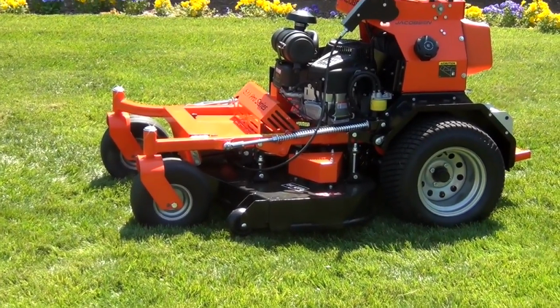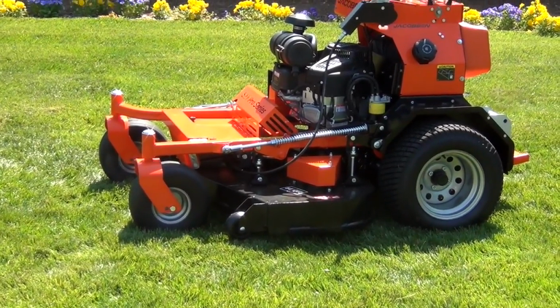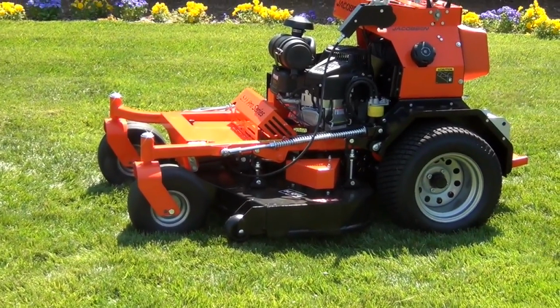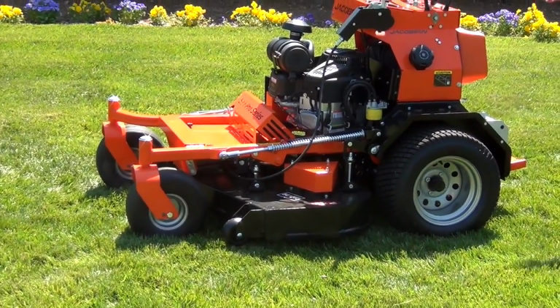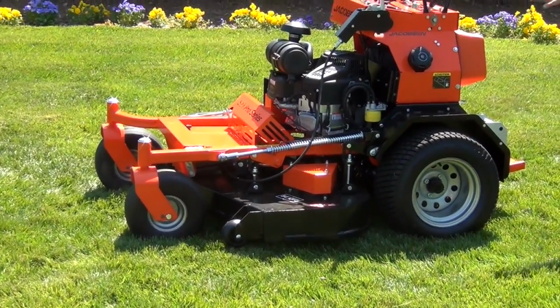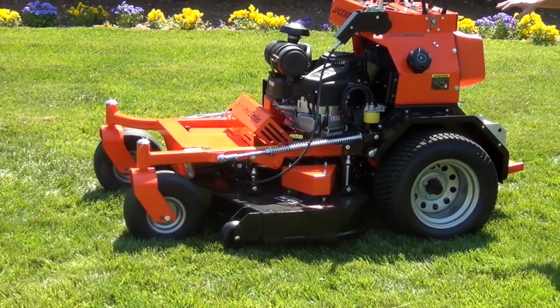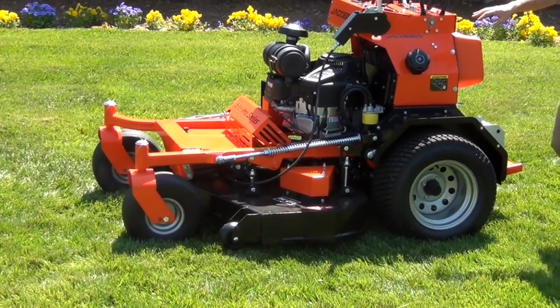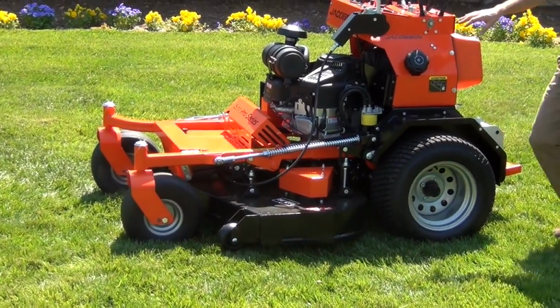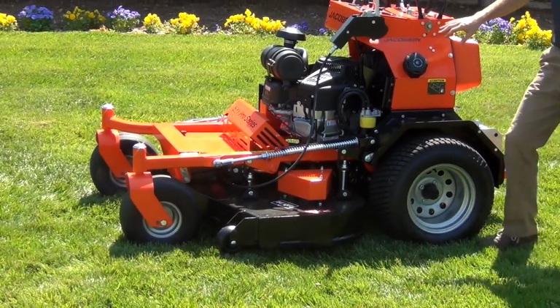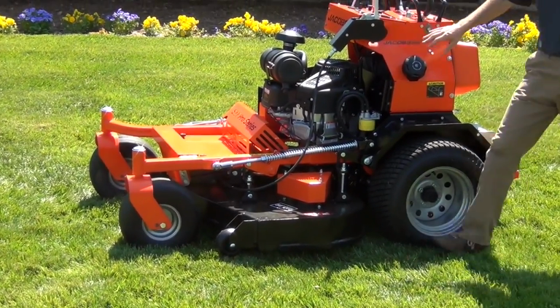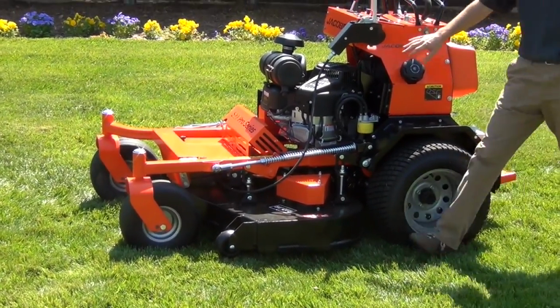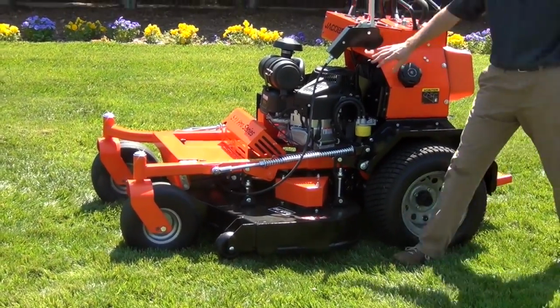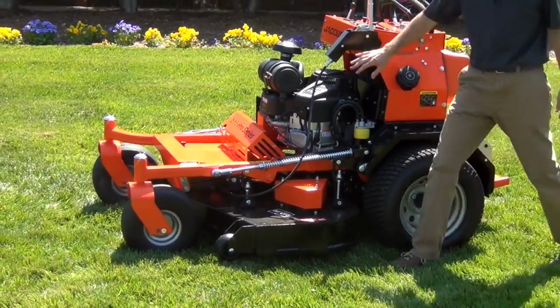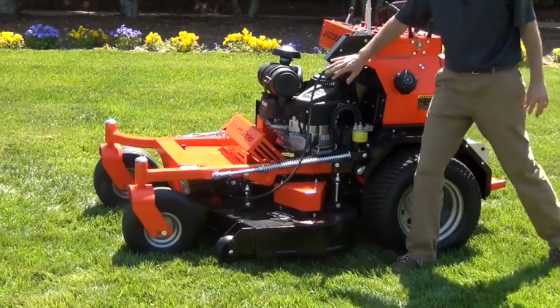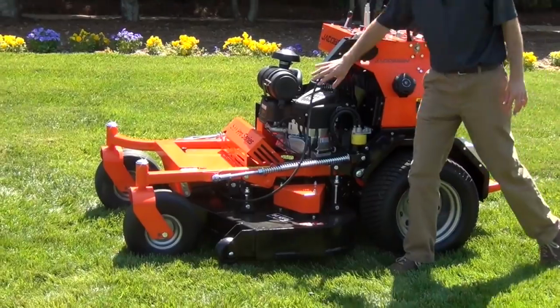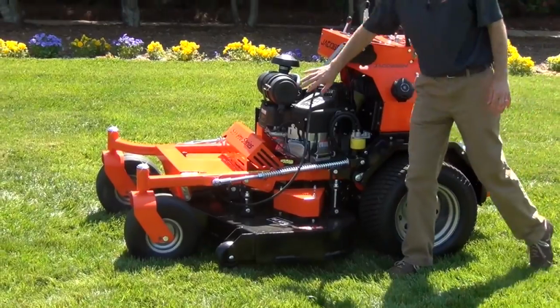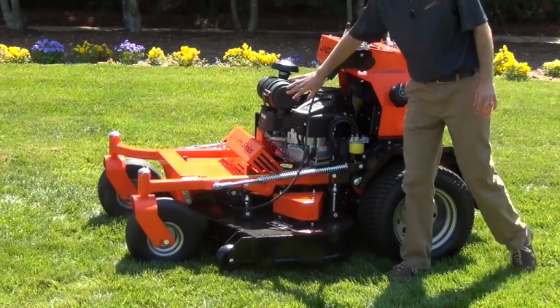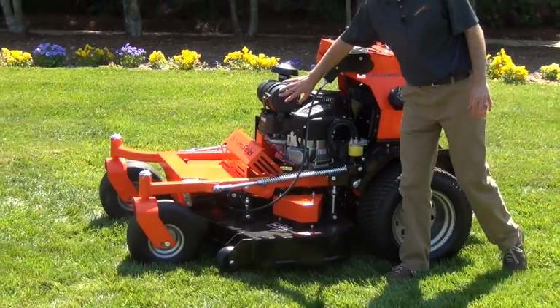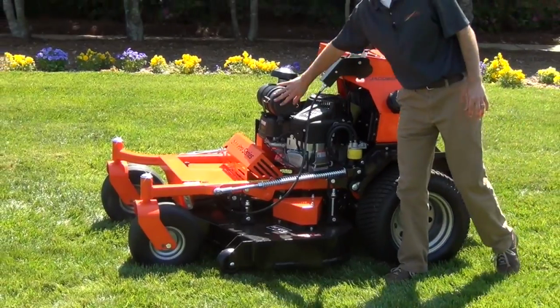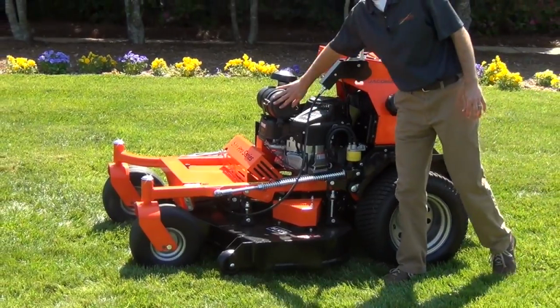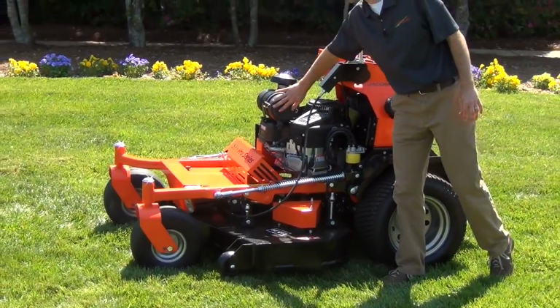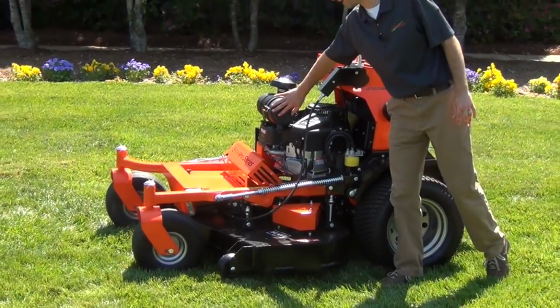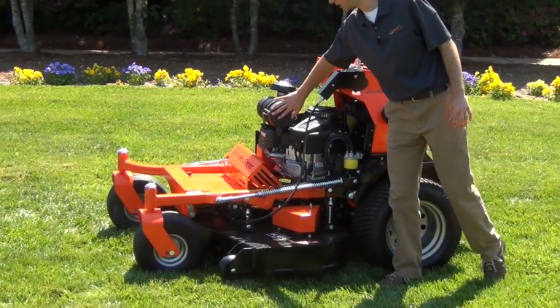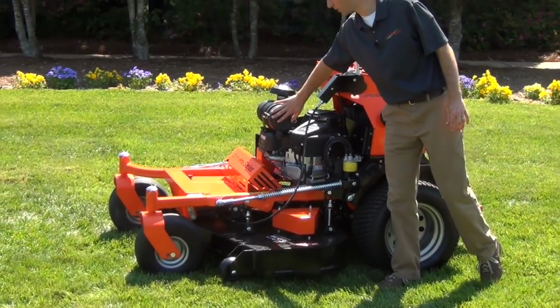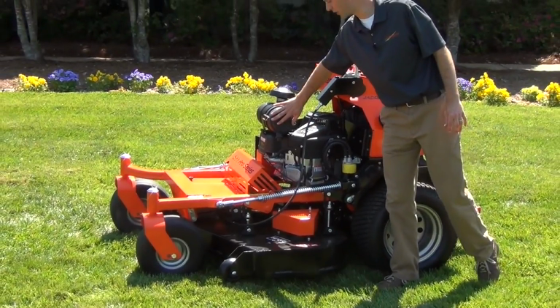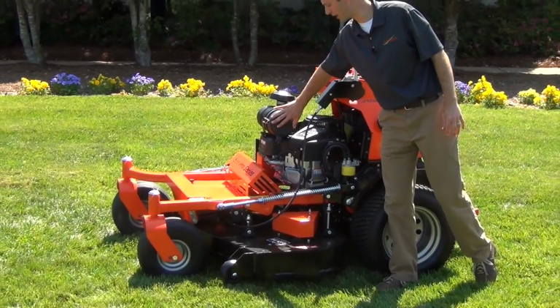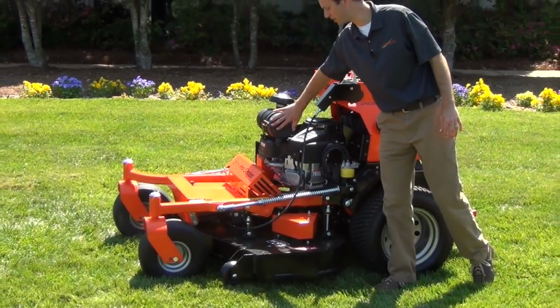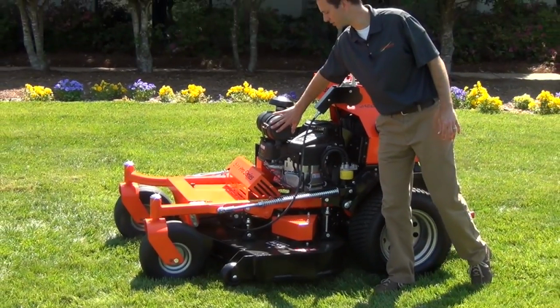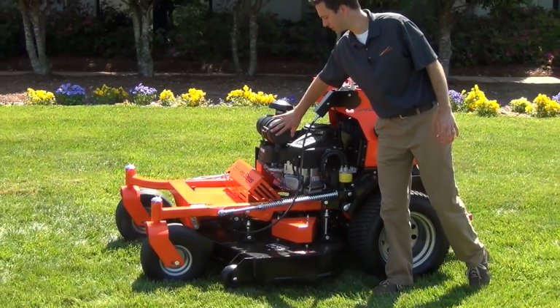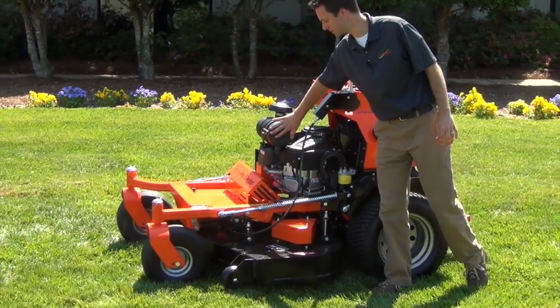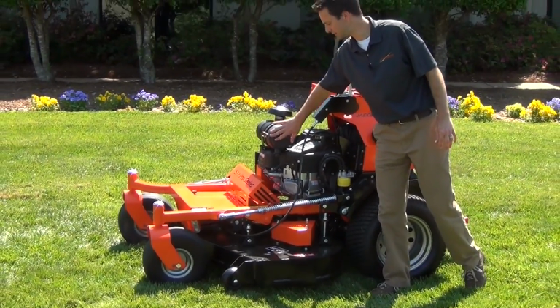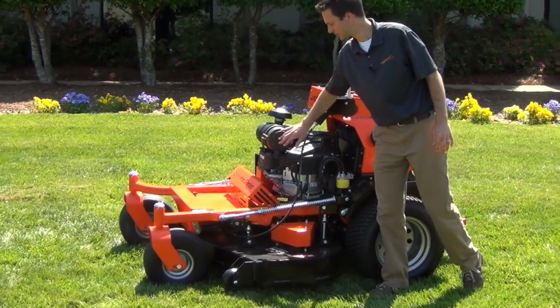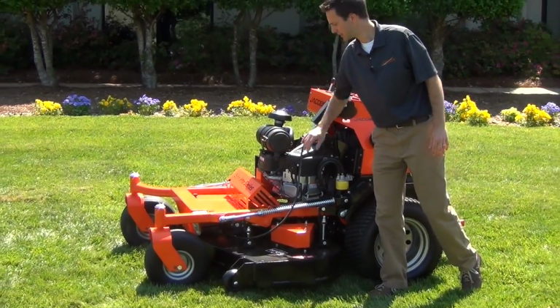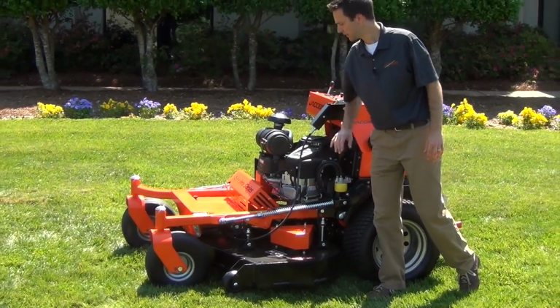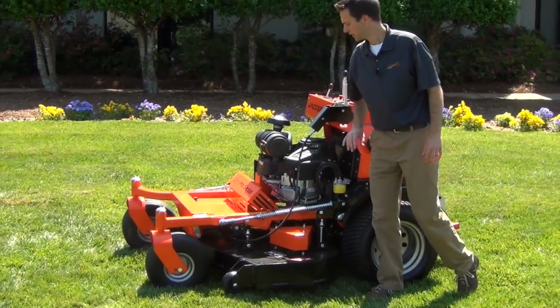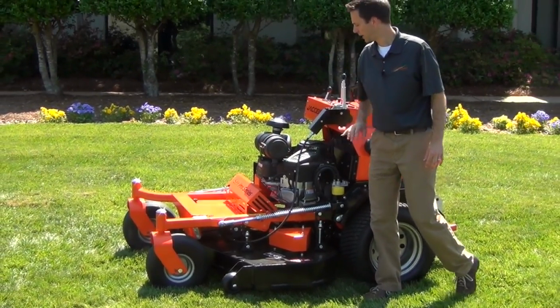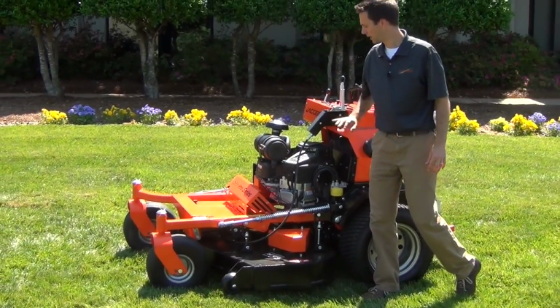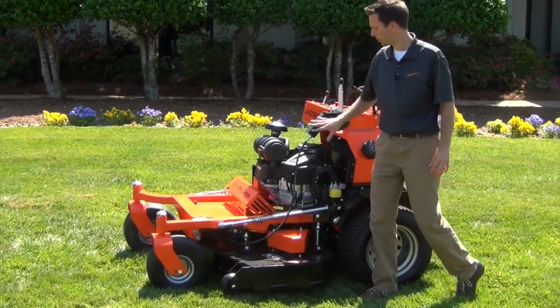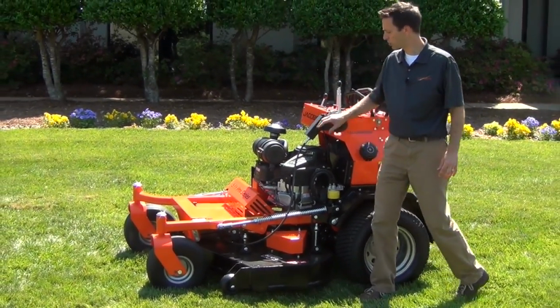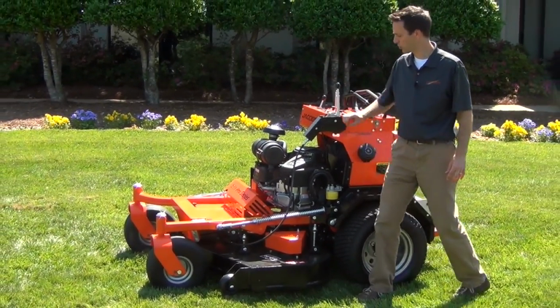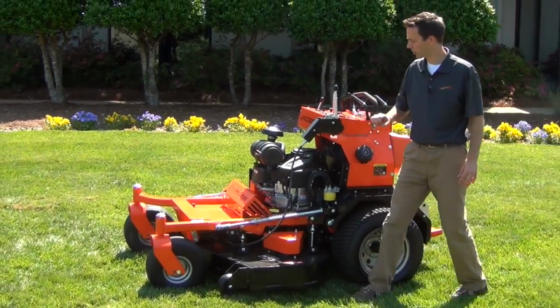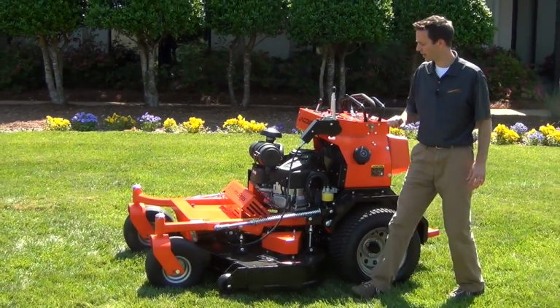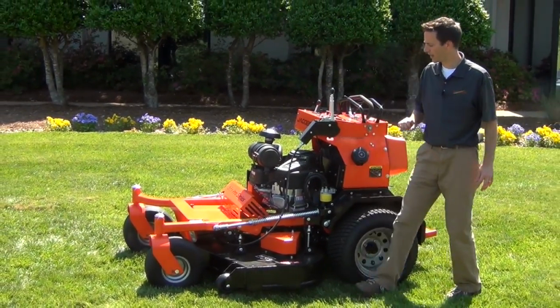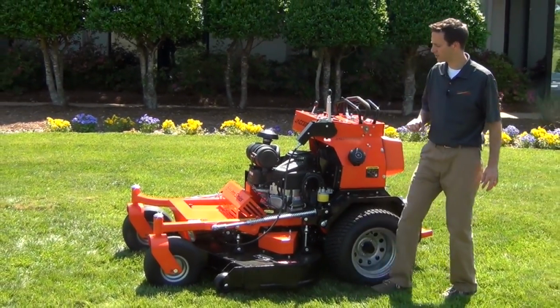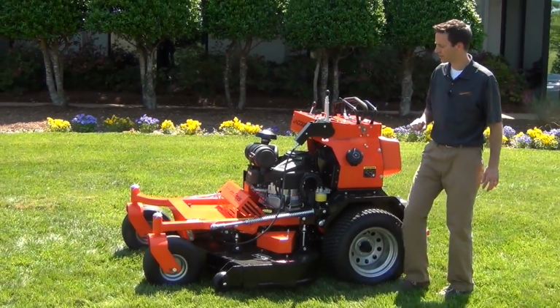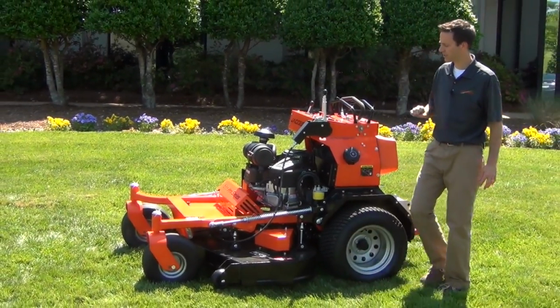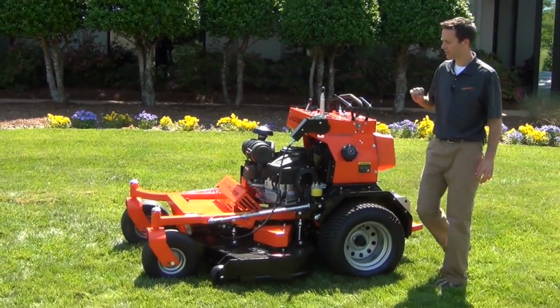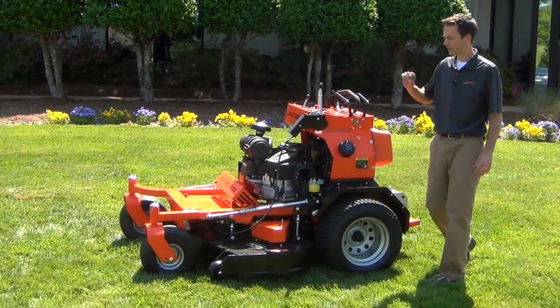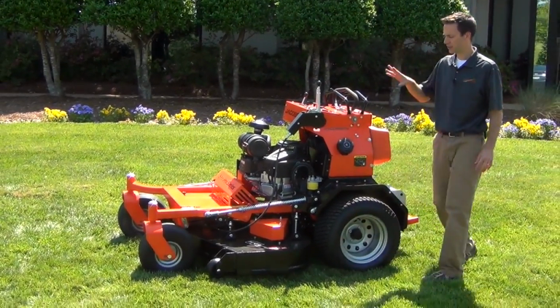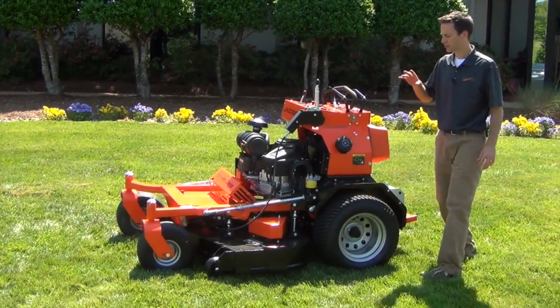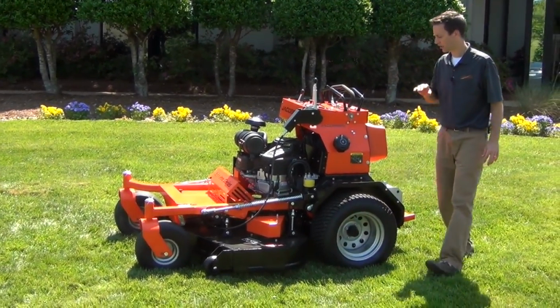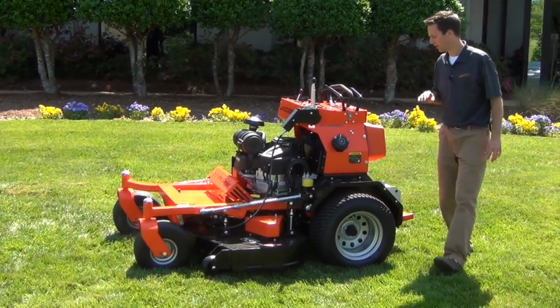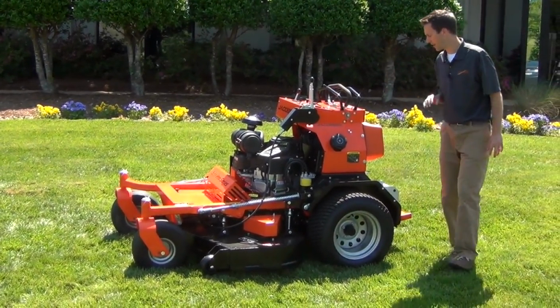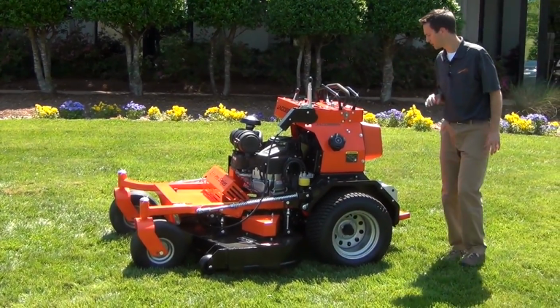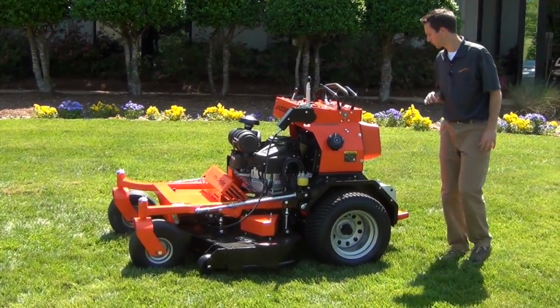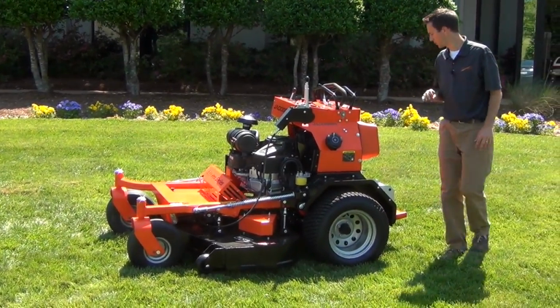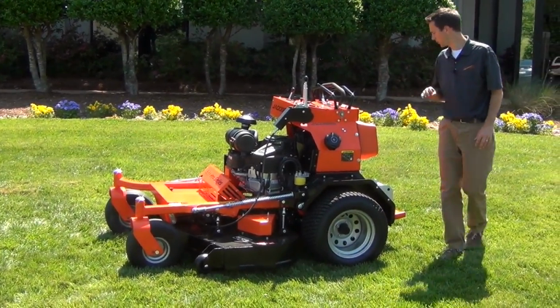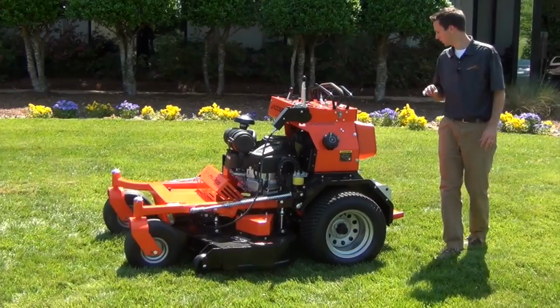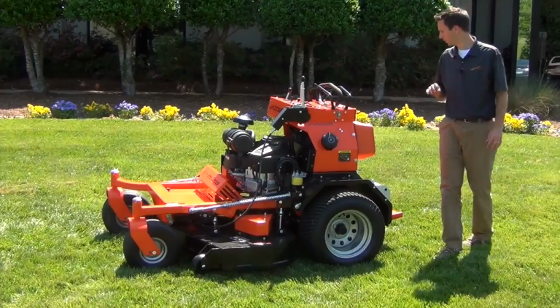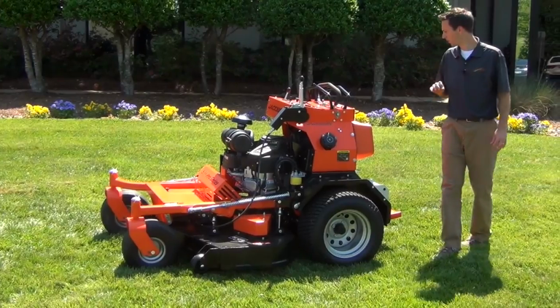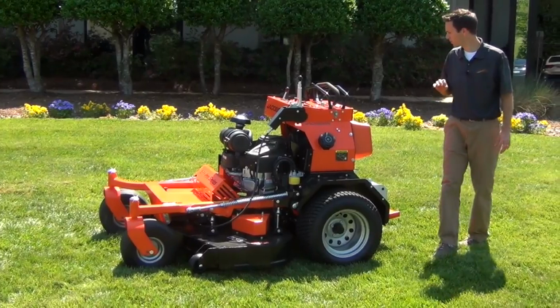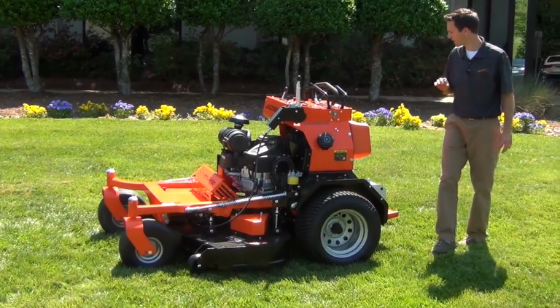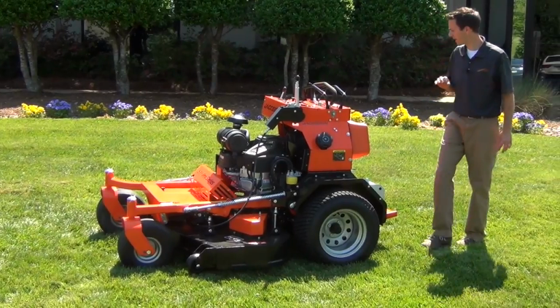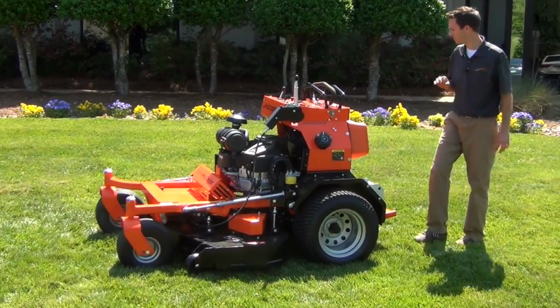The unit is powered by a 26-horsepower Vanguard engine. It's a commercial grade engine that's going to last for a long time.